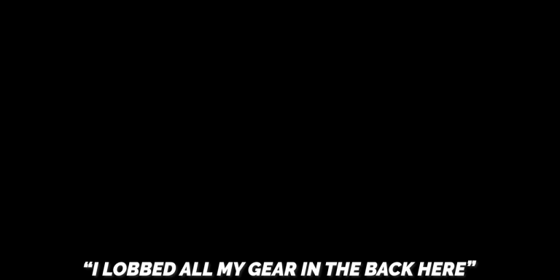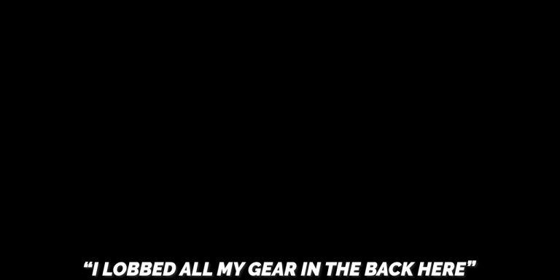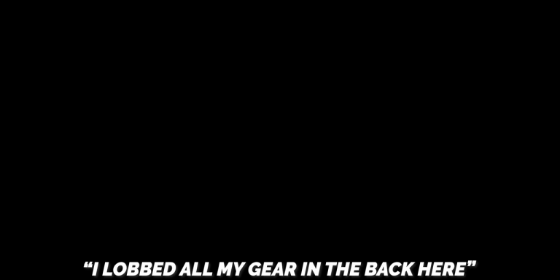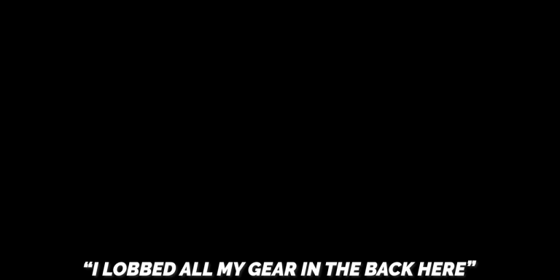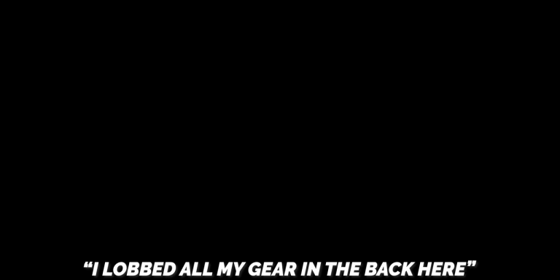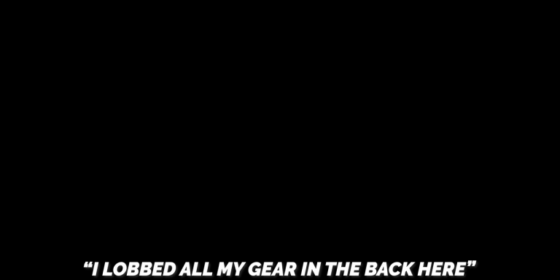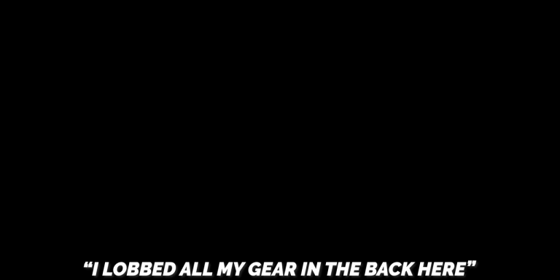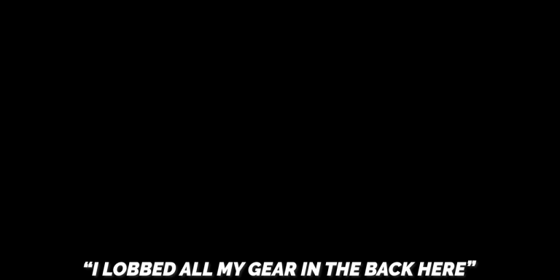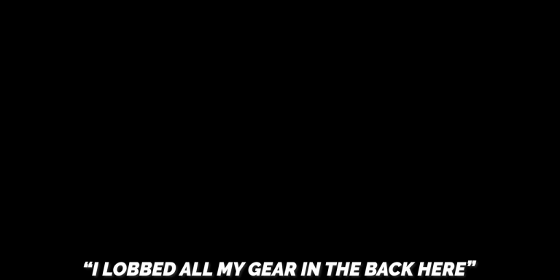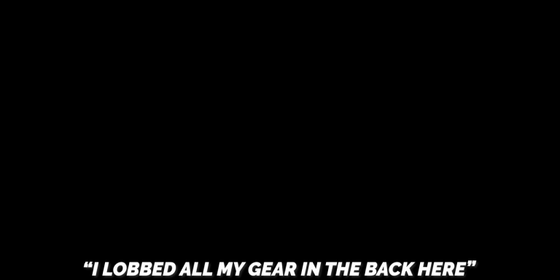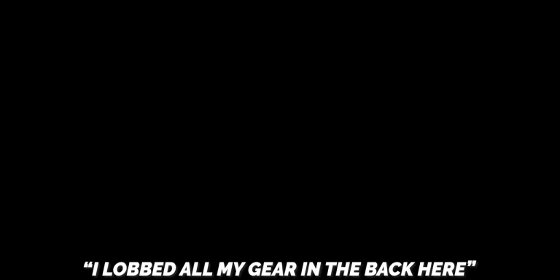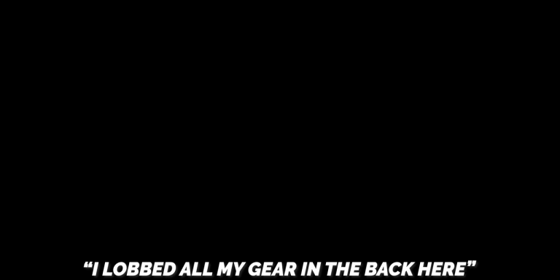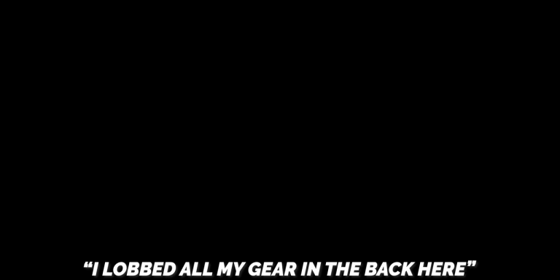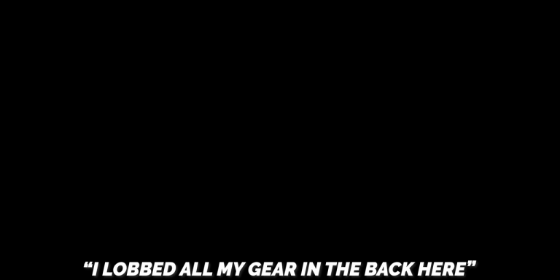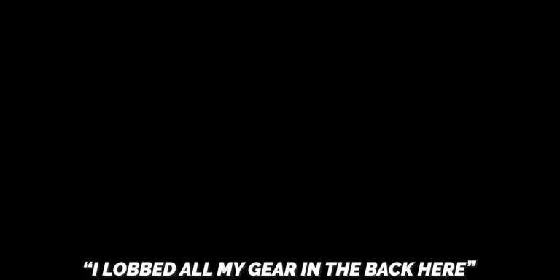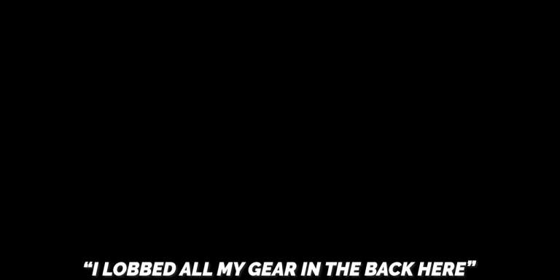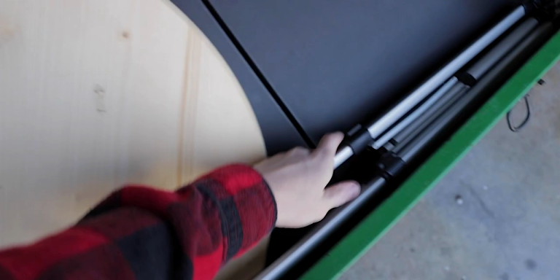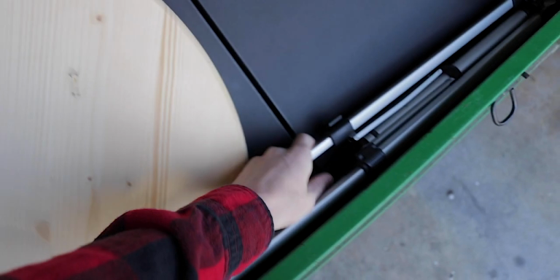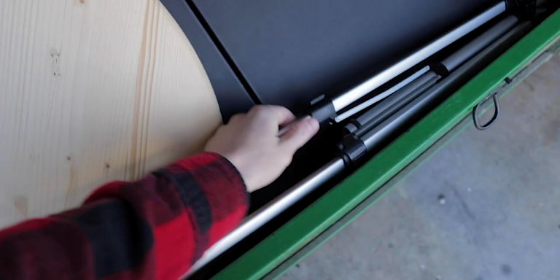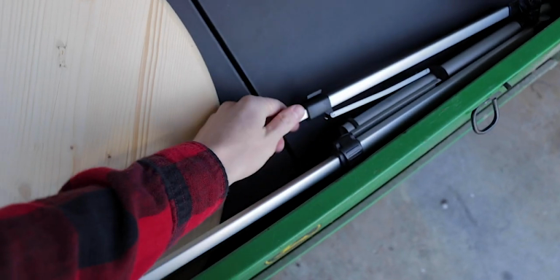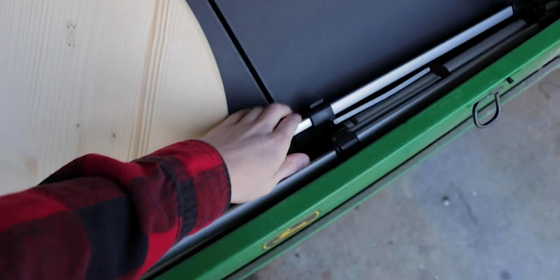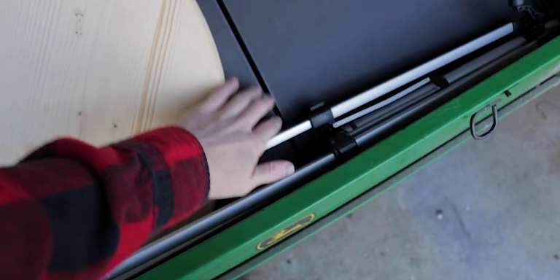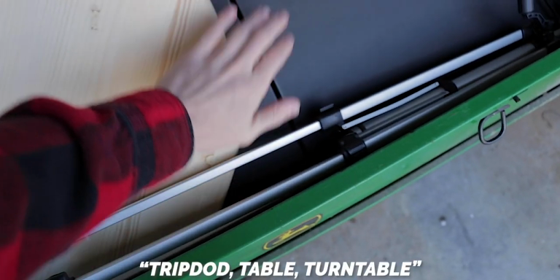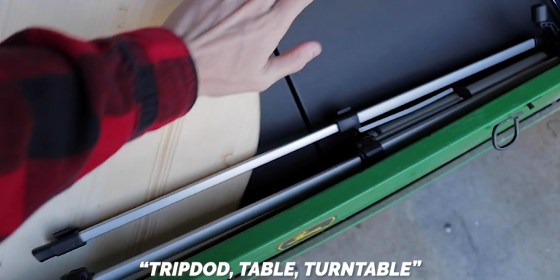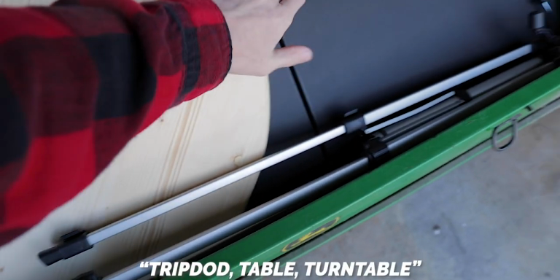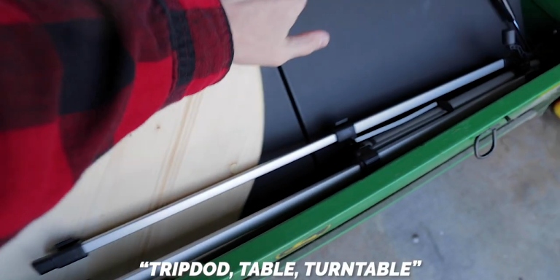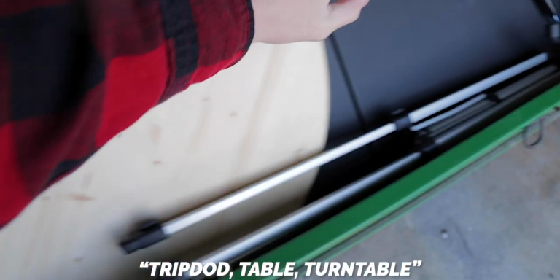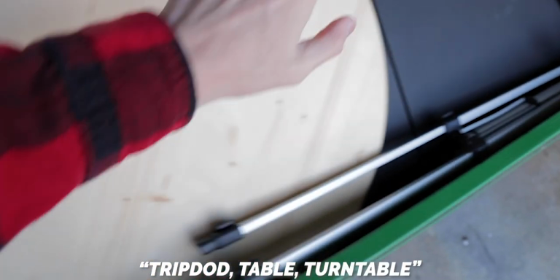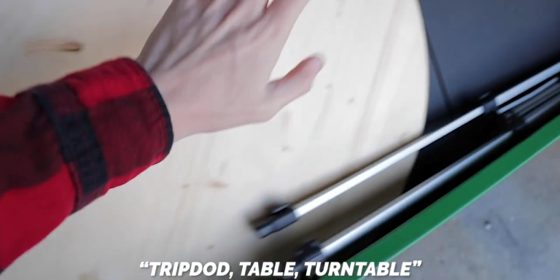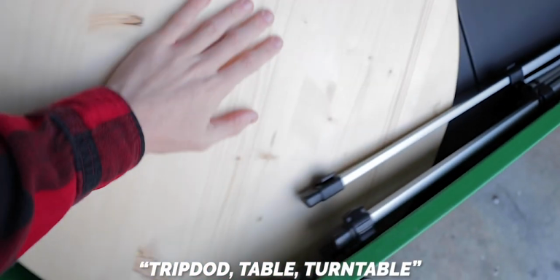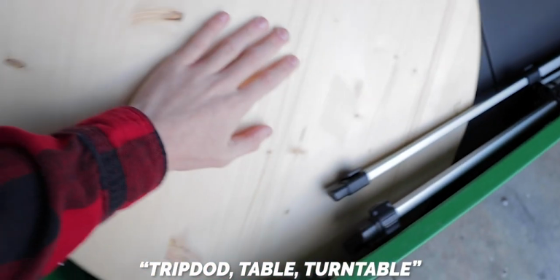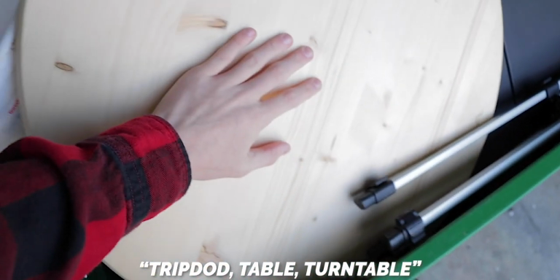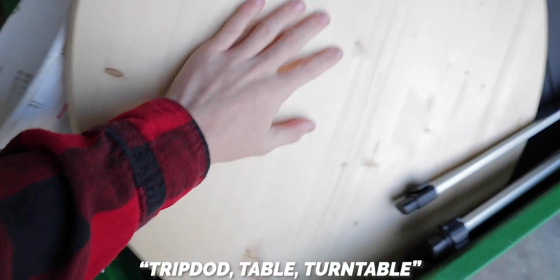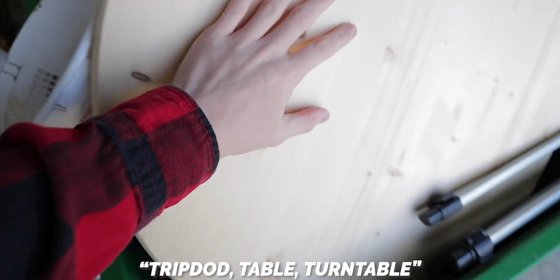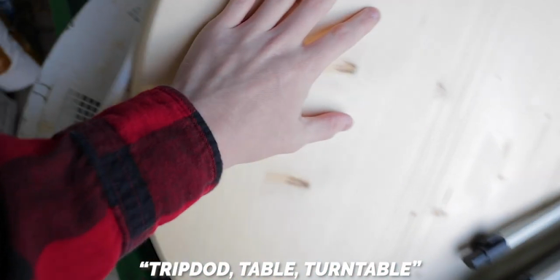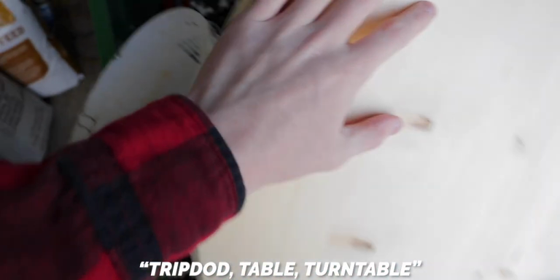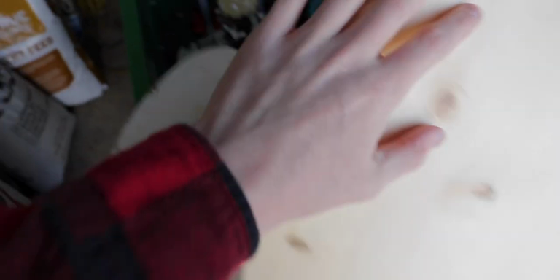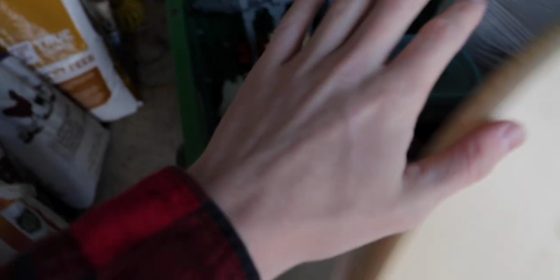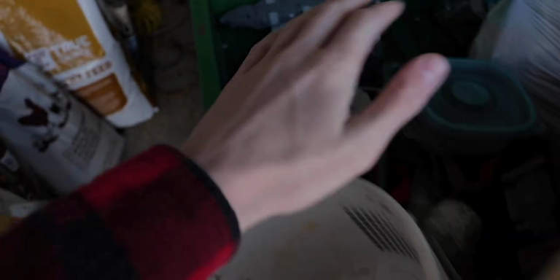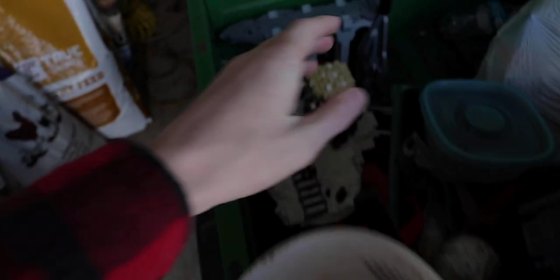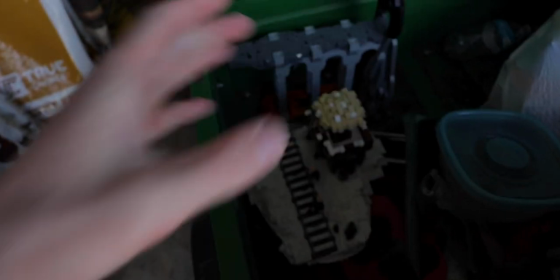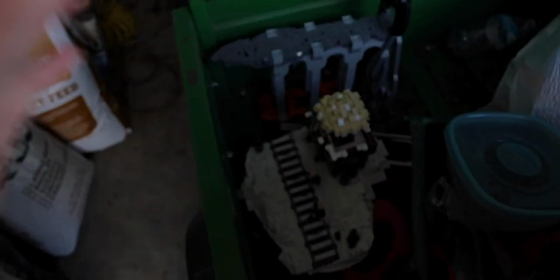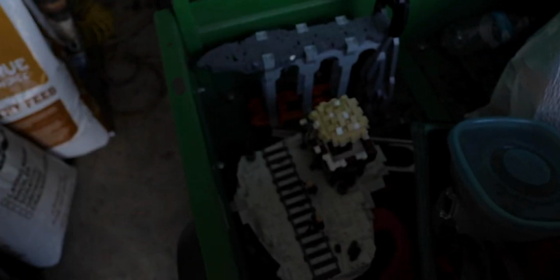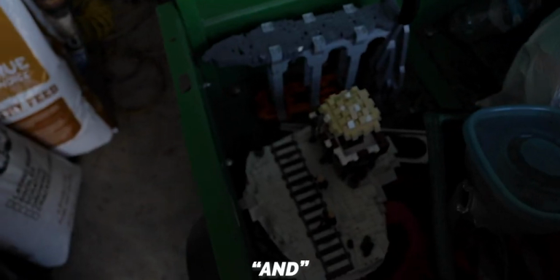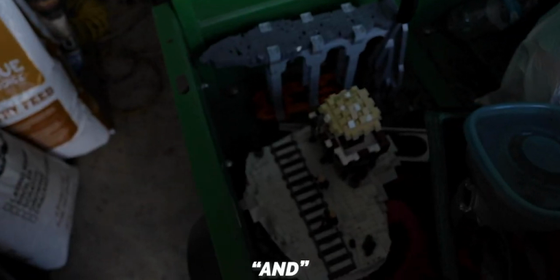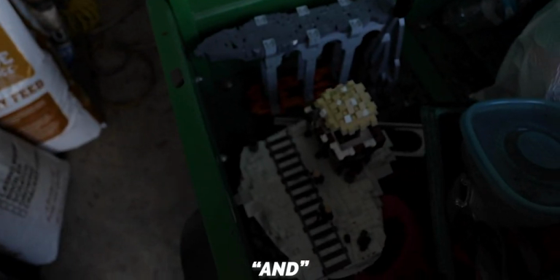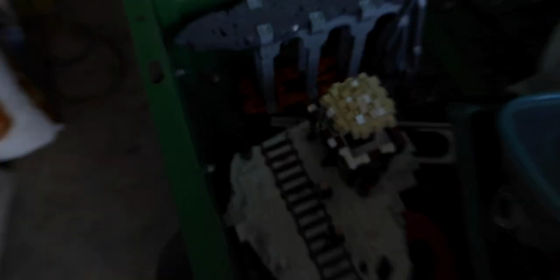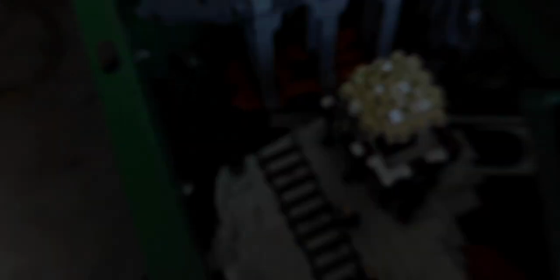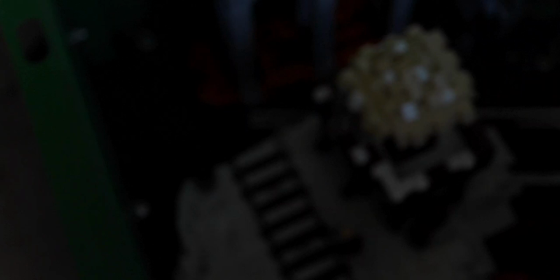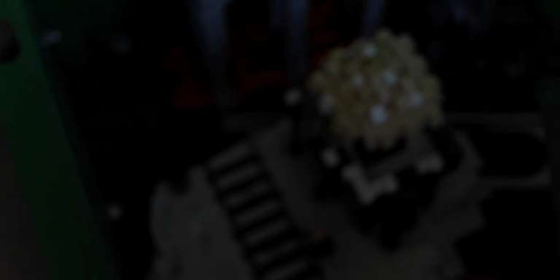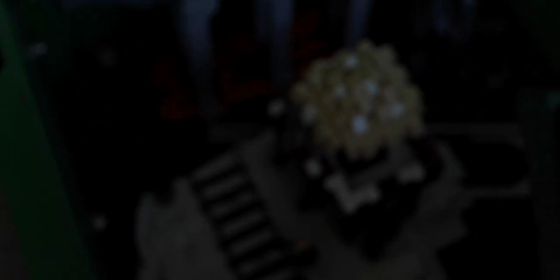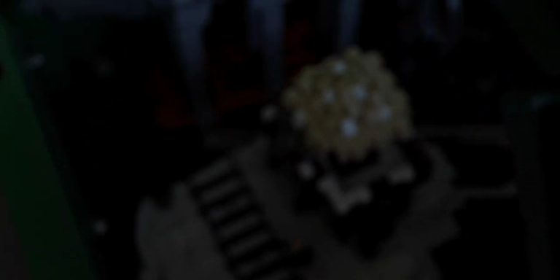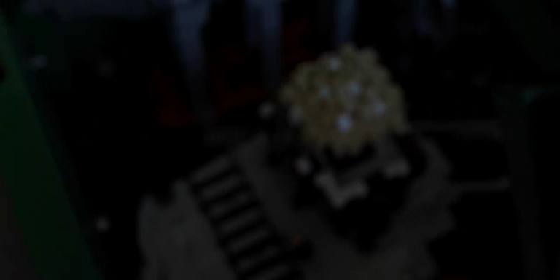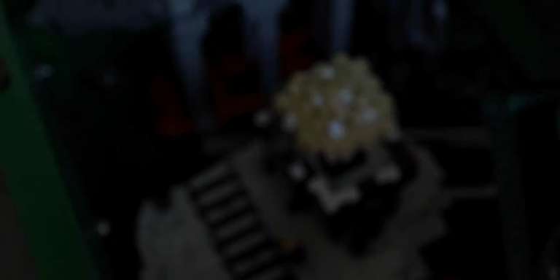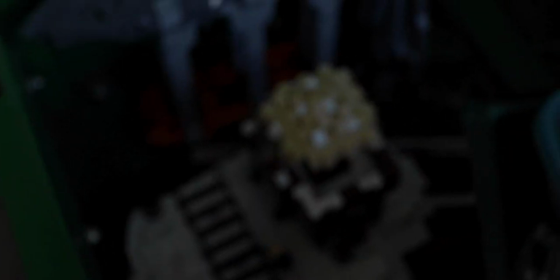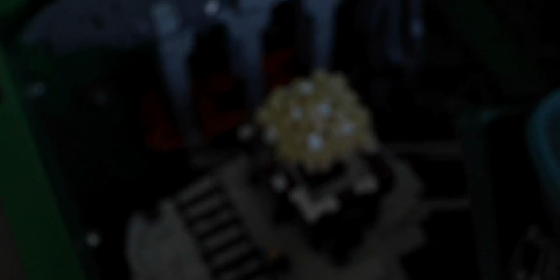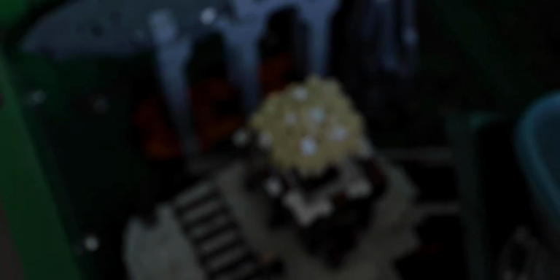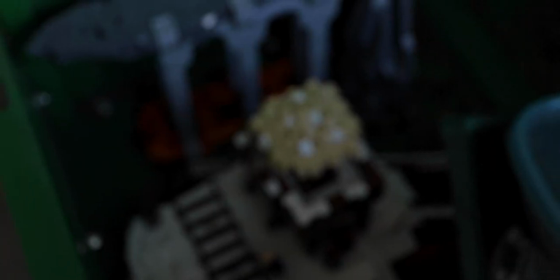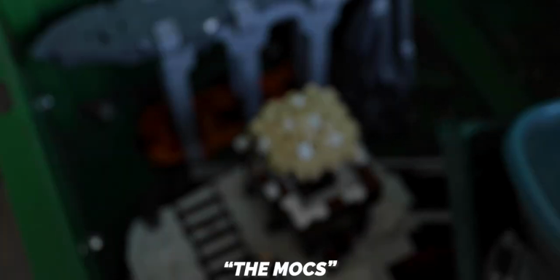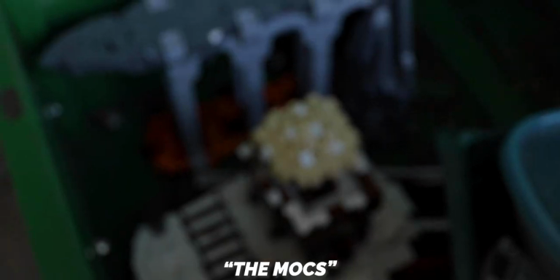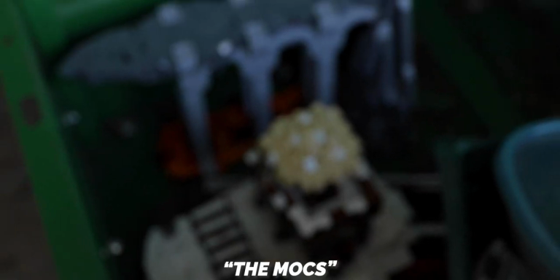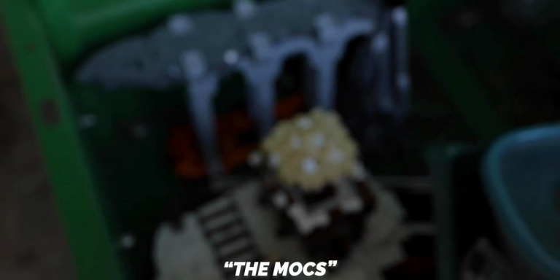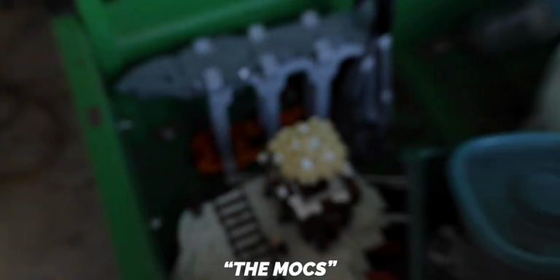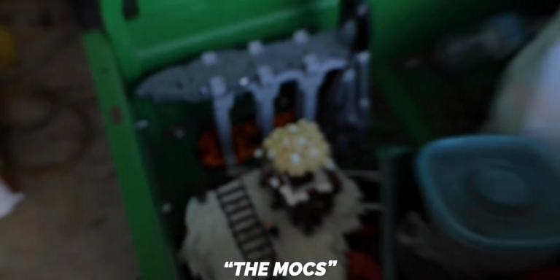I lobbed all my gear in the back here: tripod, table, turntable, and the box.